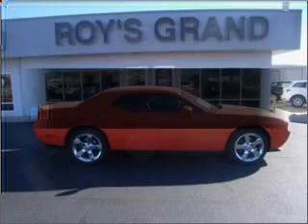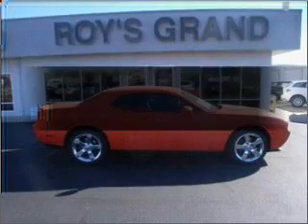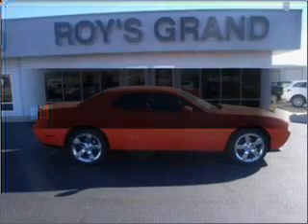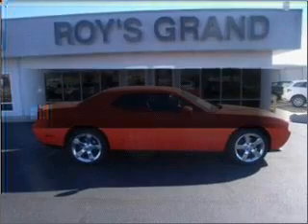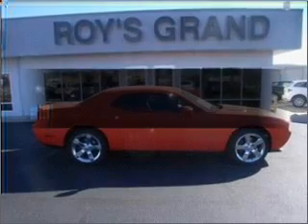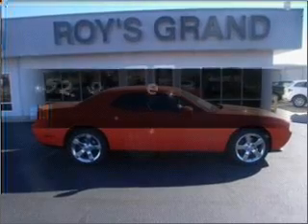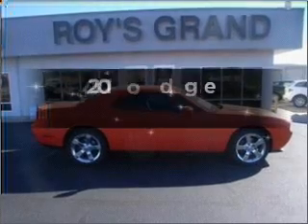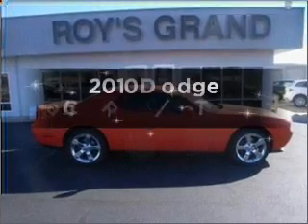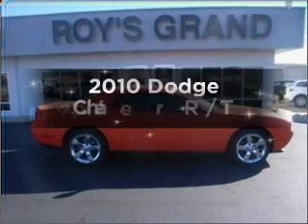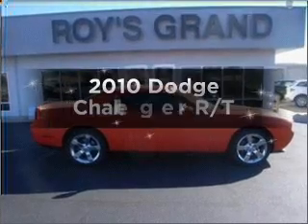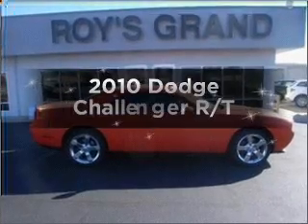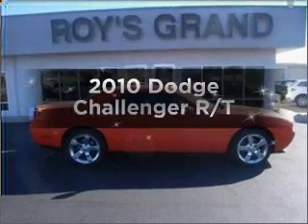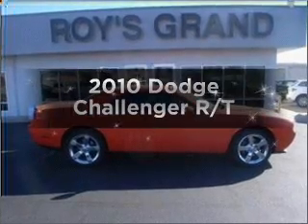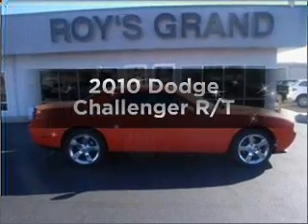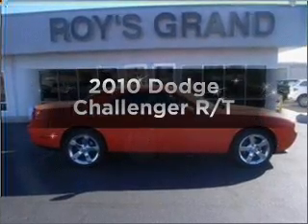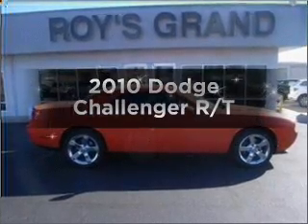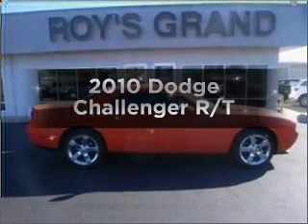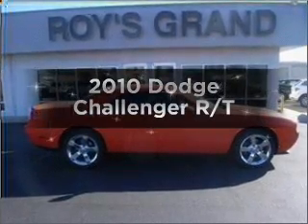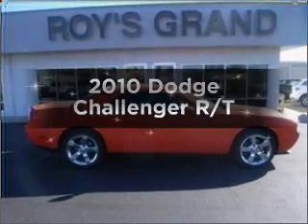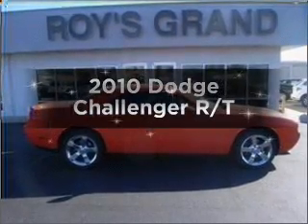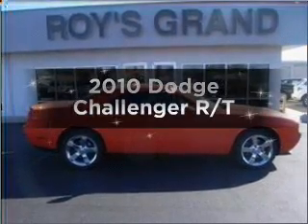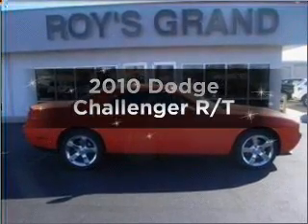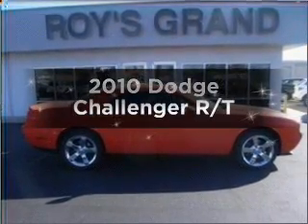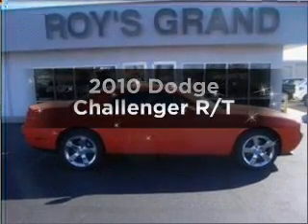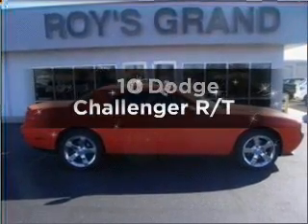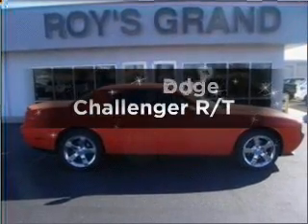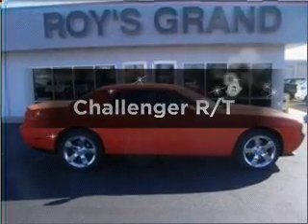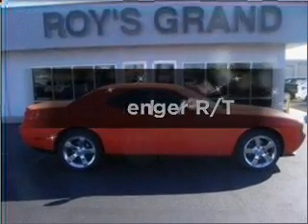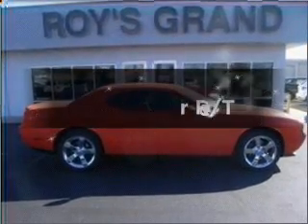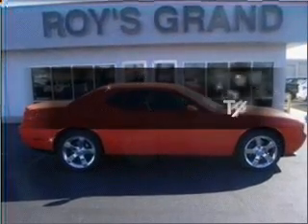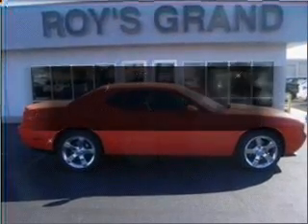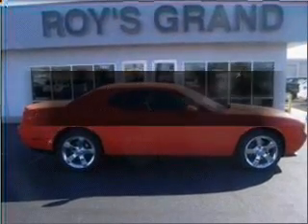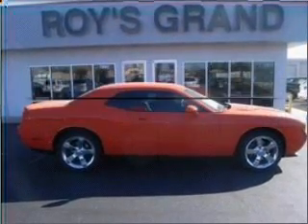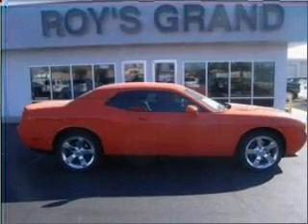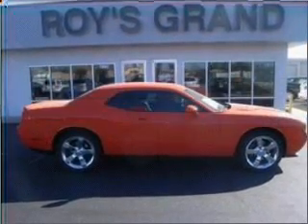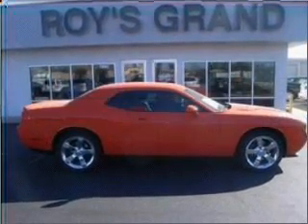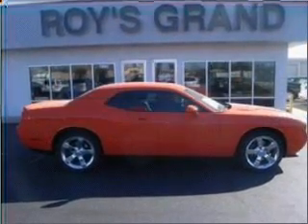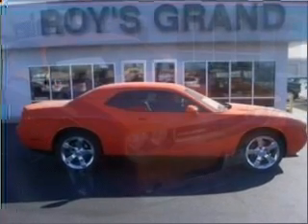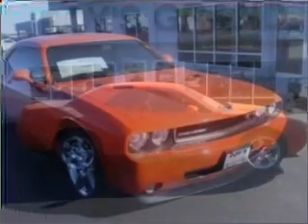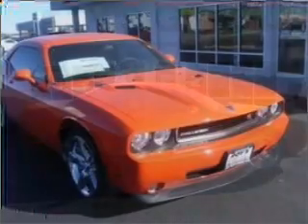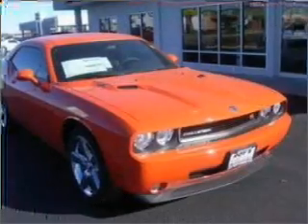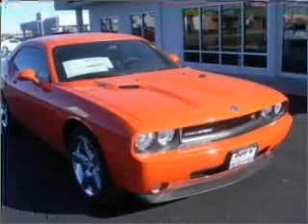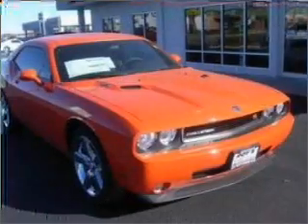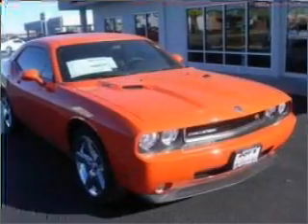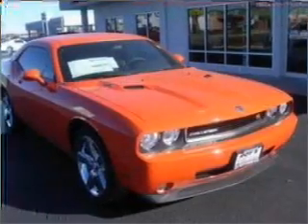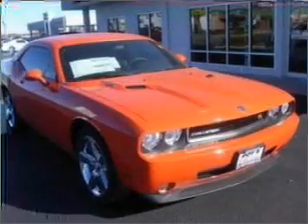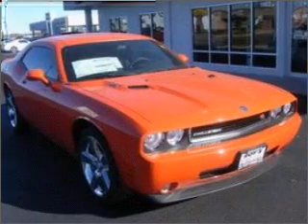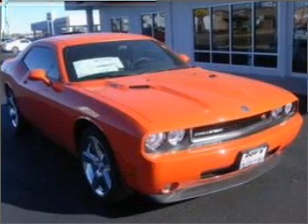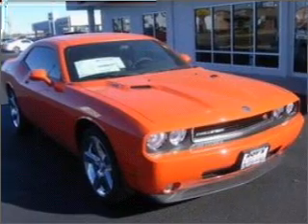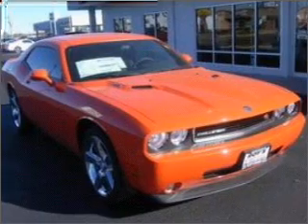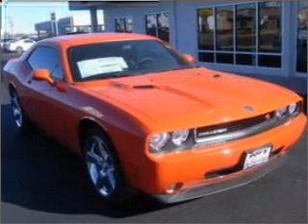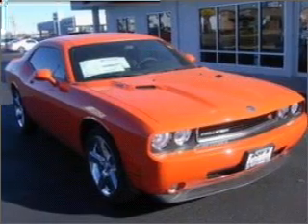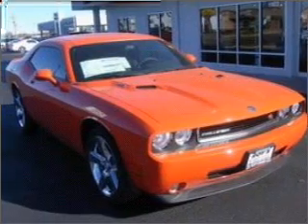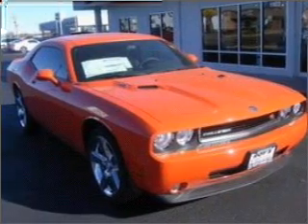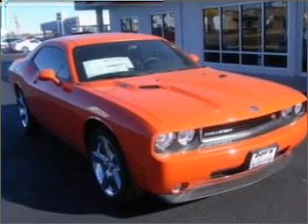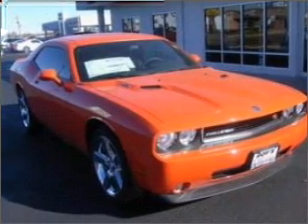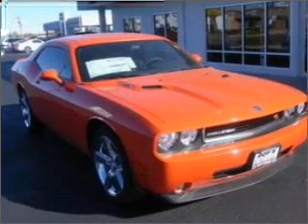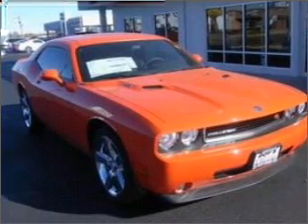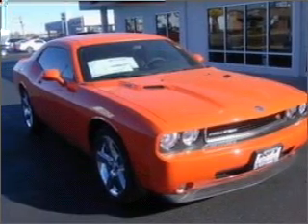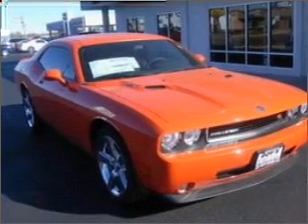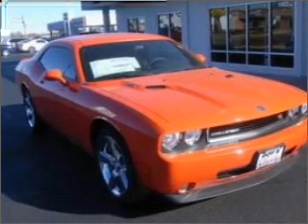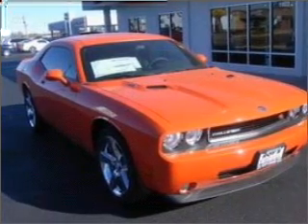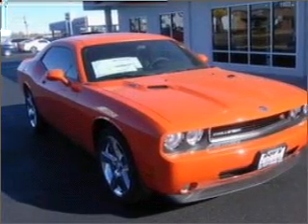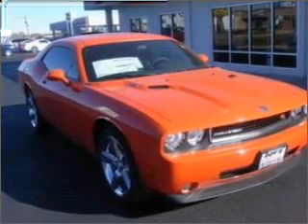Get noticed in this 2010 Dodge Challenger. Travel the roads in style and comfort in this great vehicle.